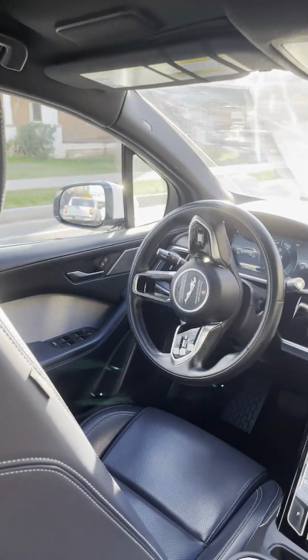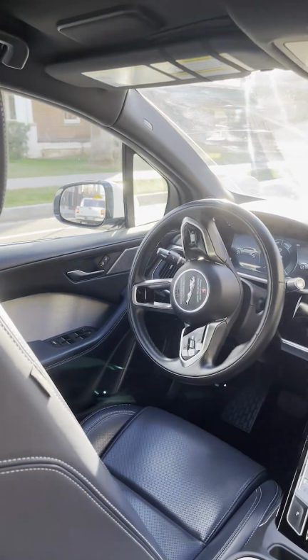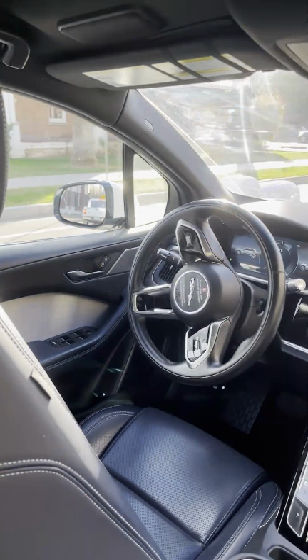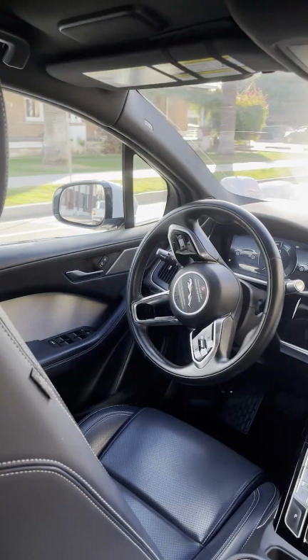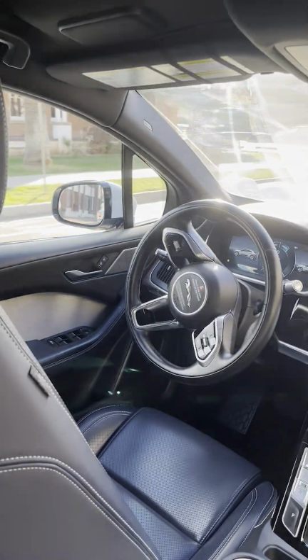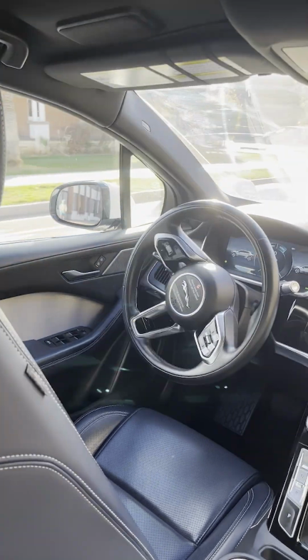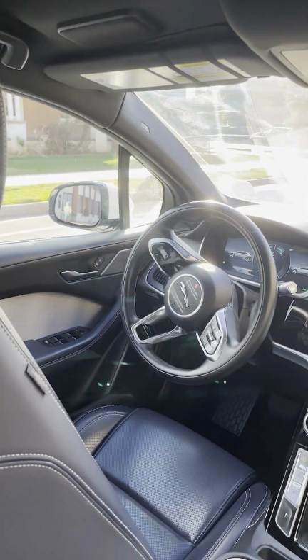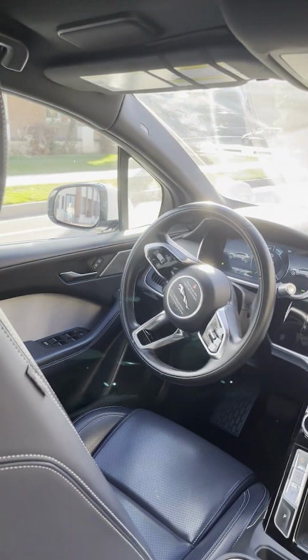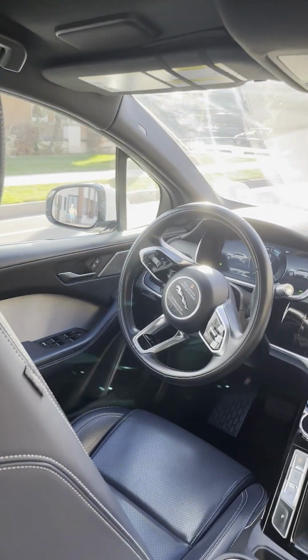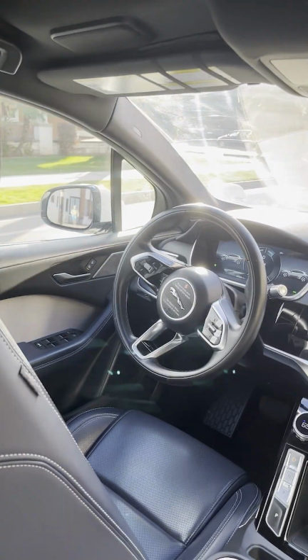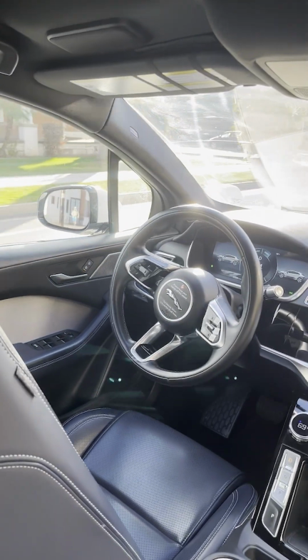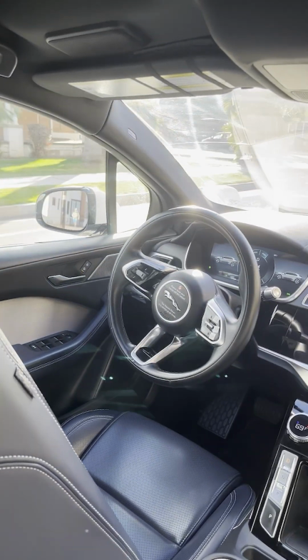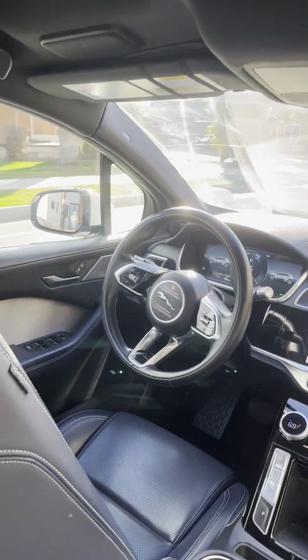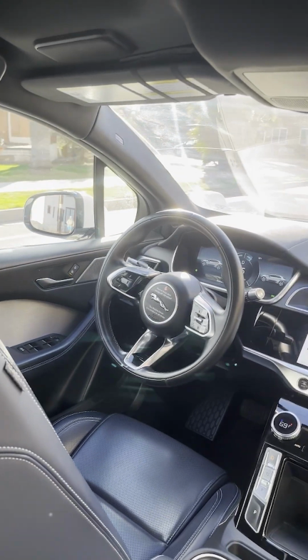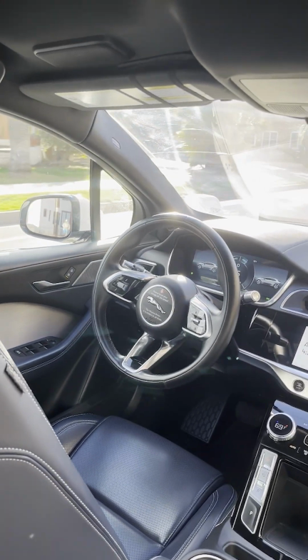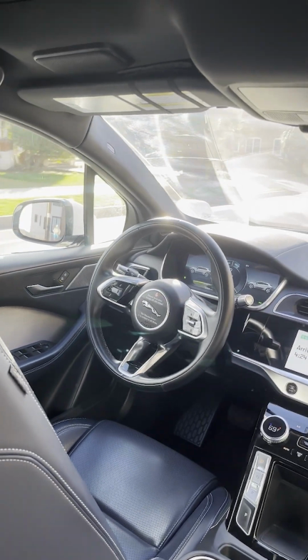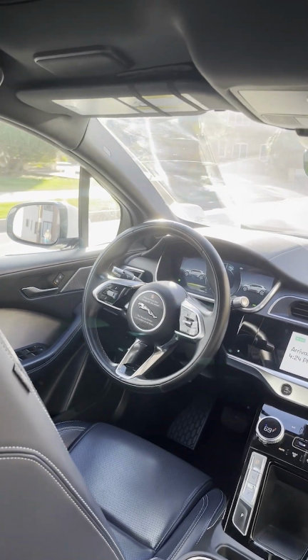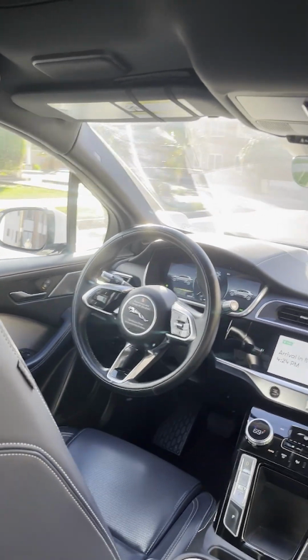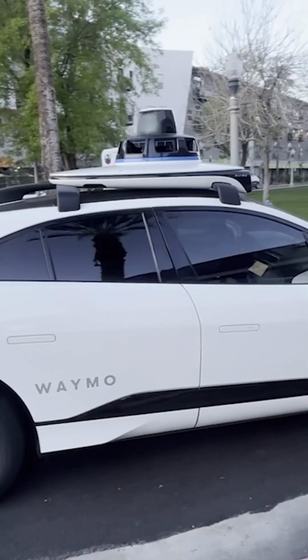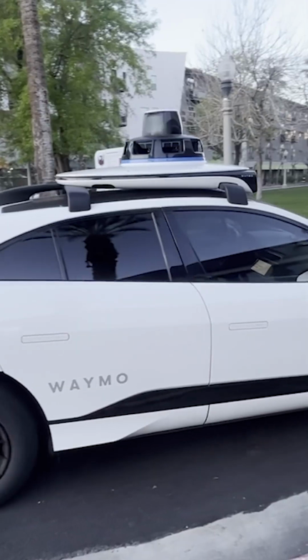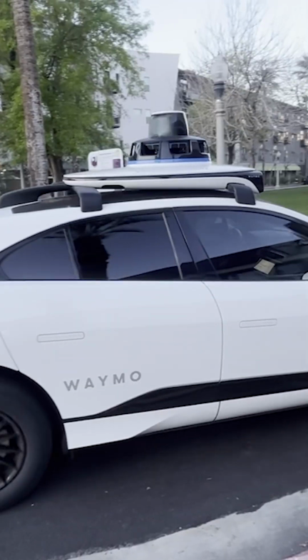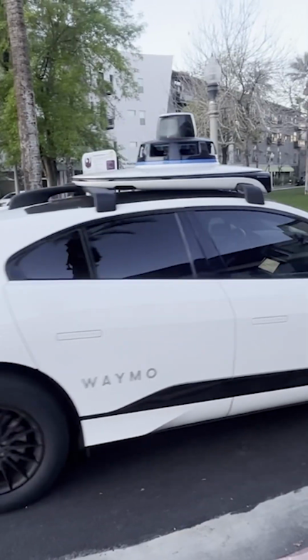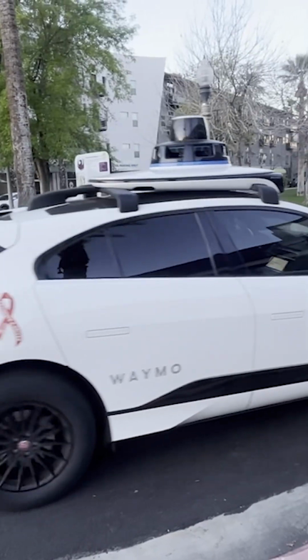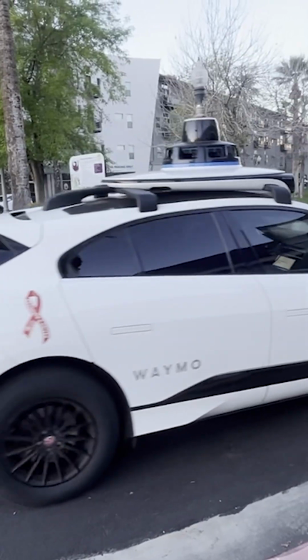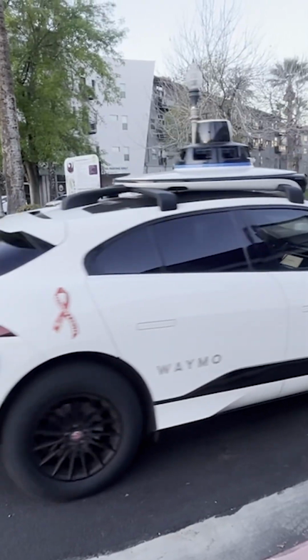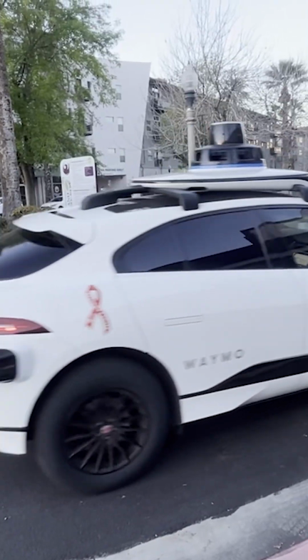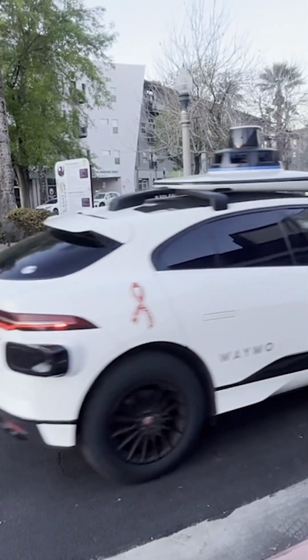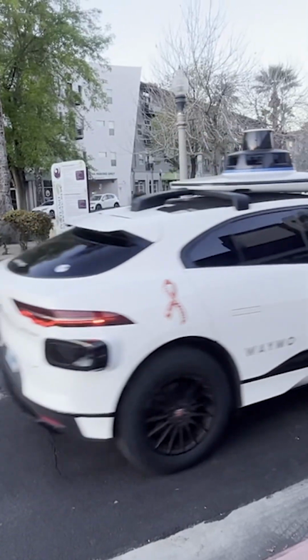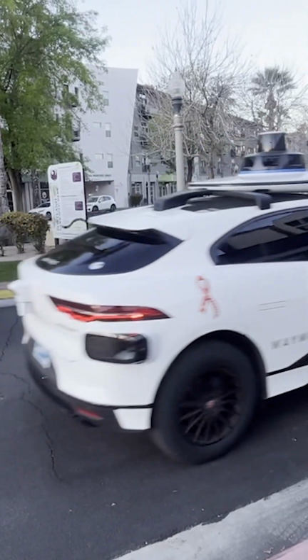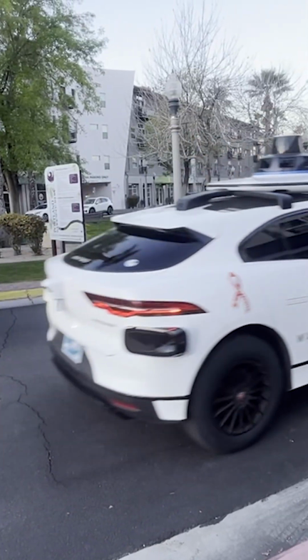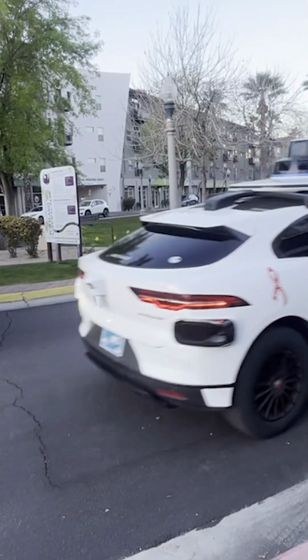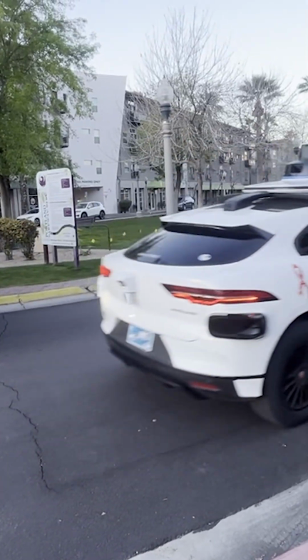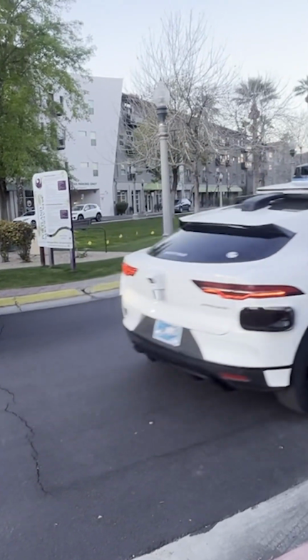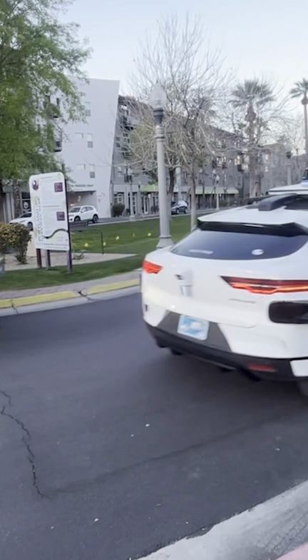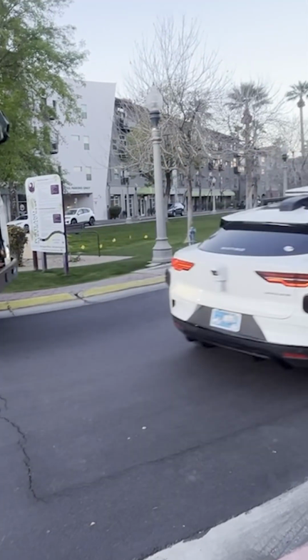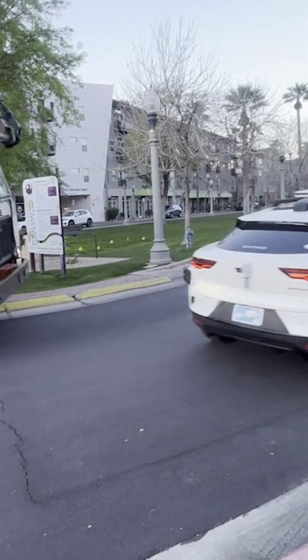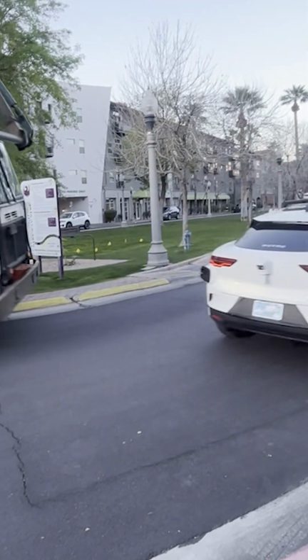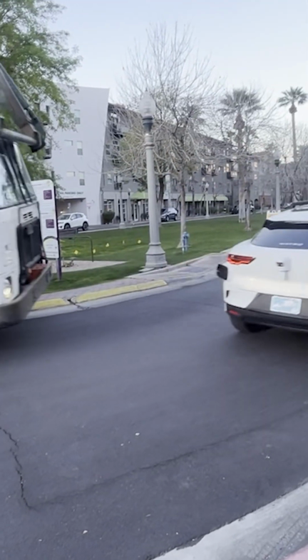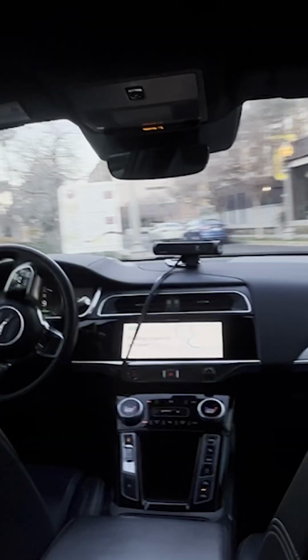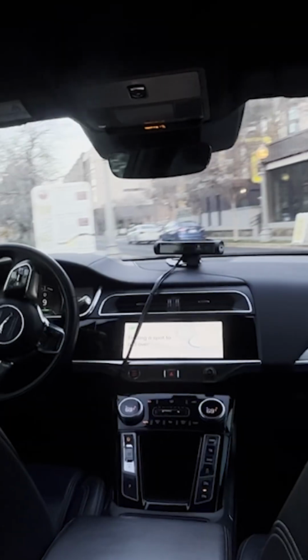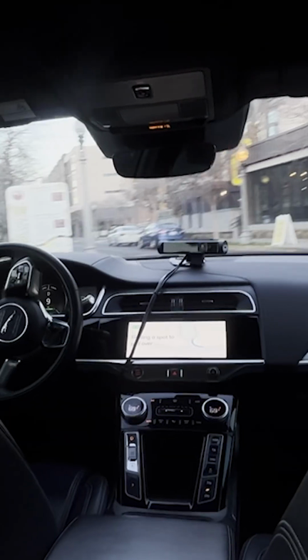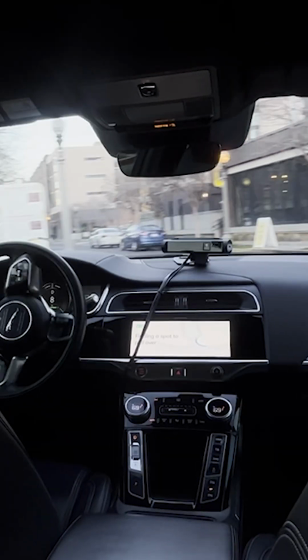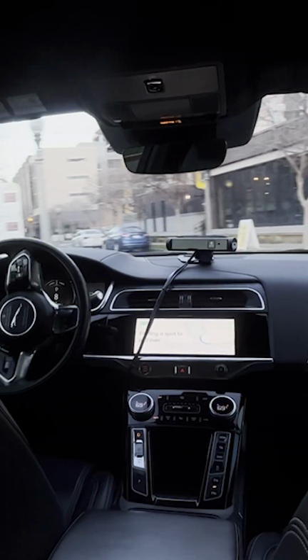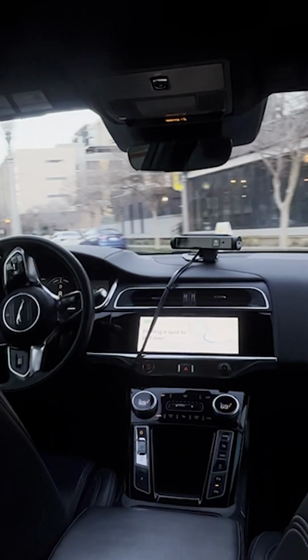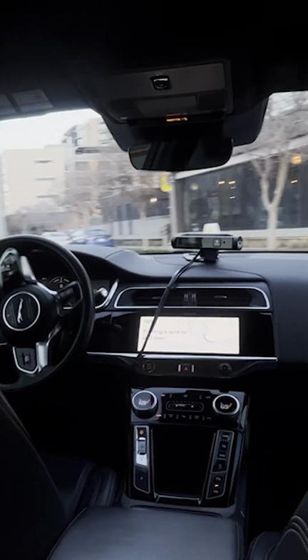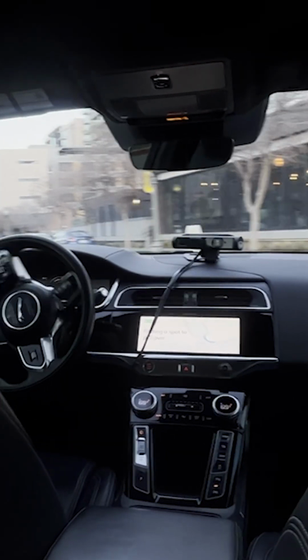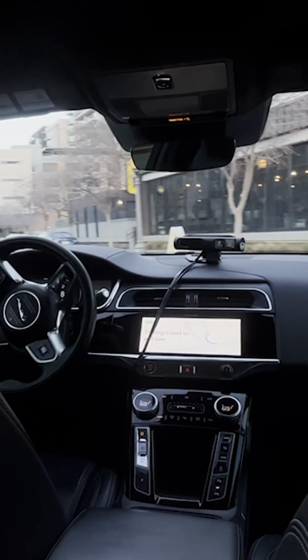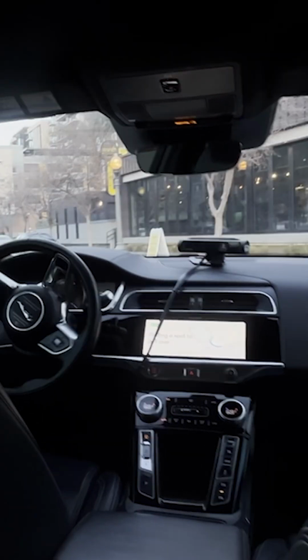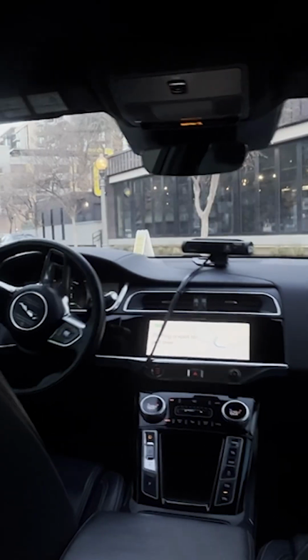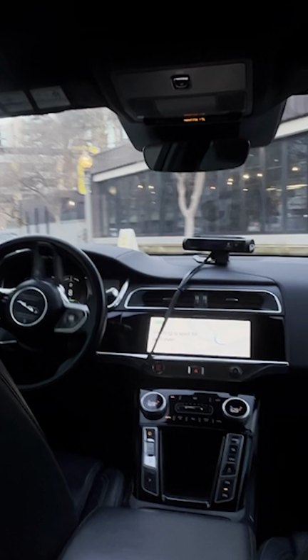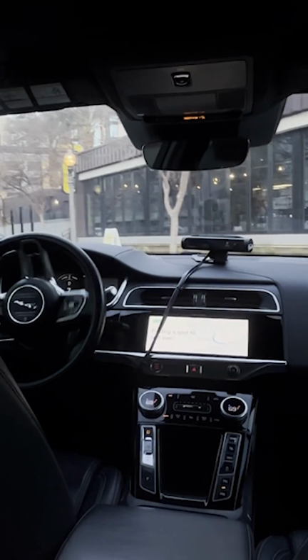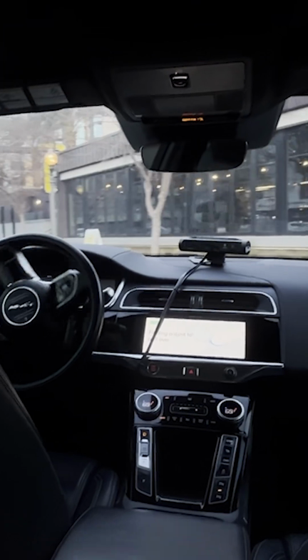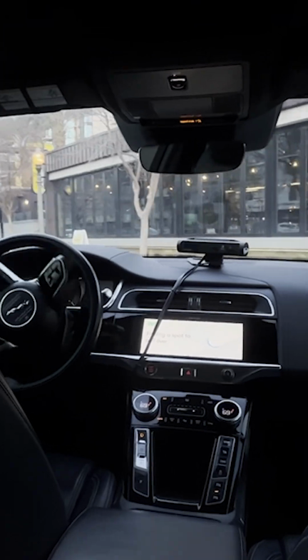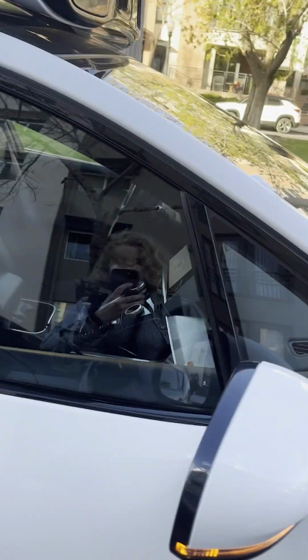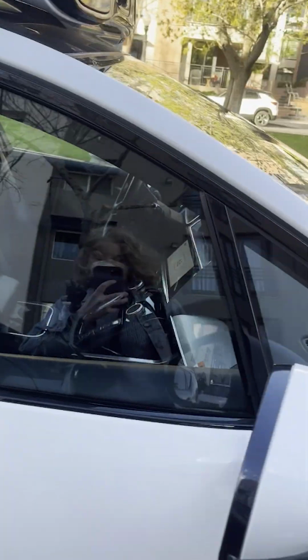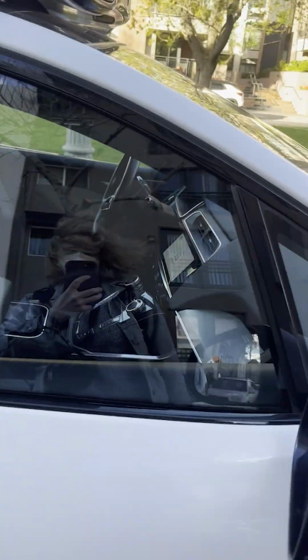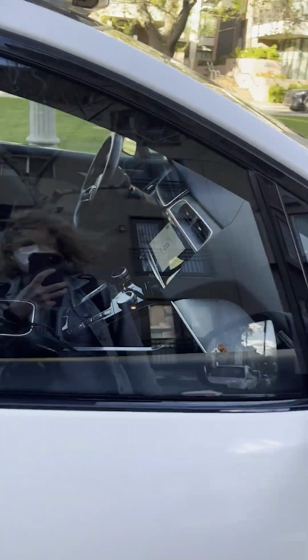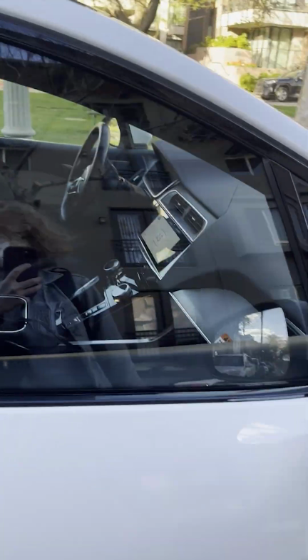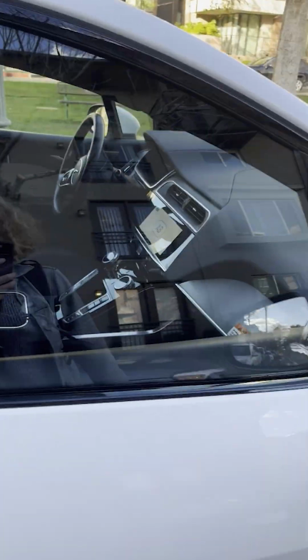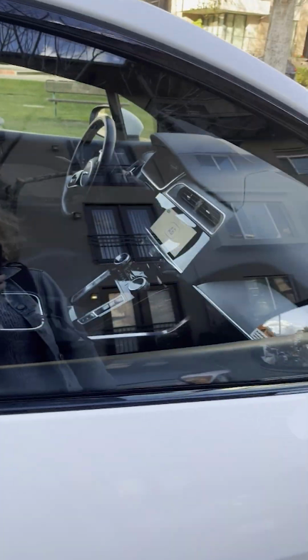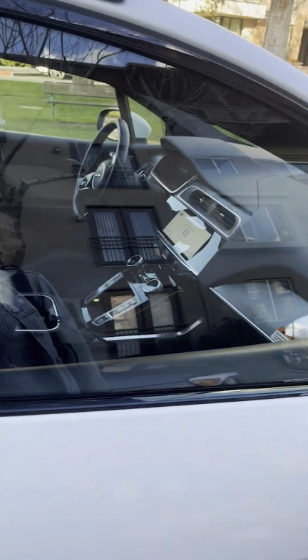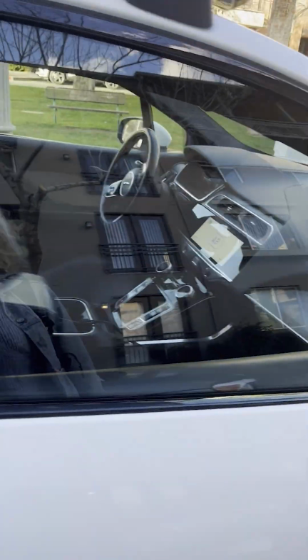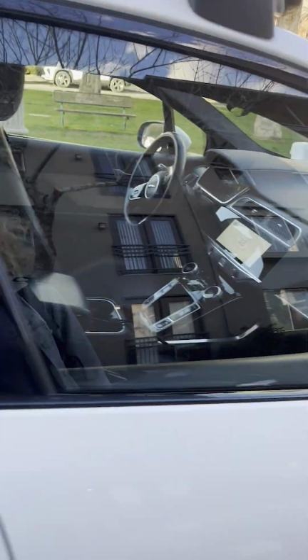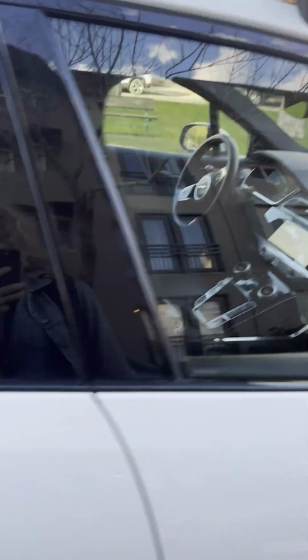Autonomous taxis have already taken over Phoenix and SF. Here's what it's like to ride in one — there's no one in the front seat.